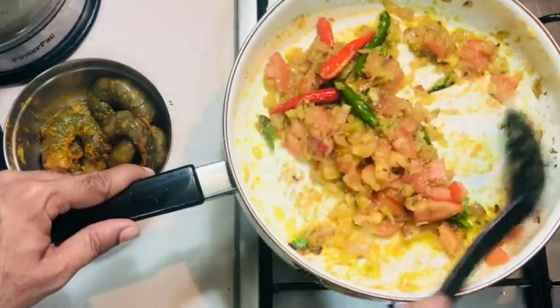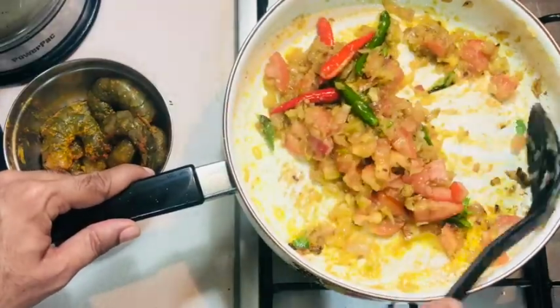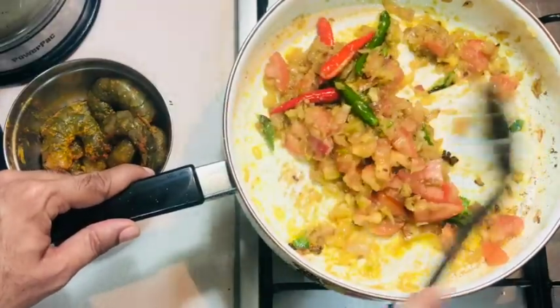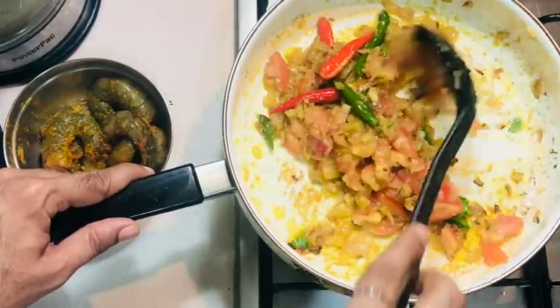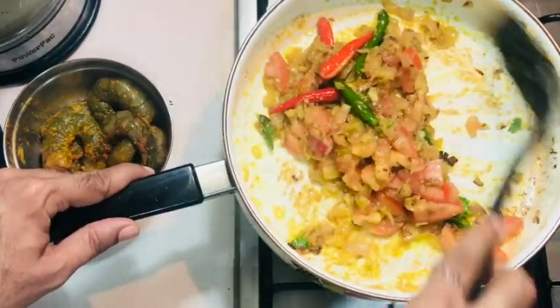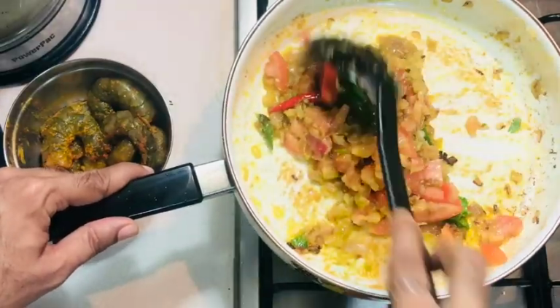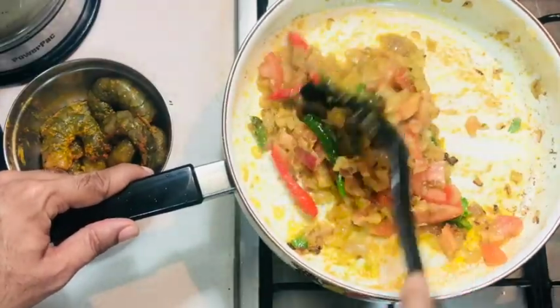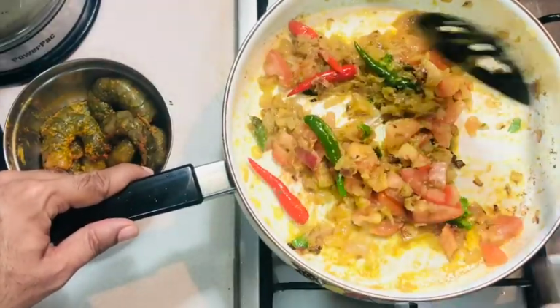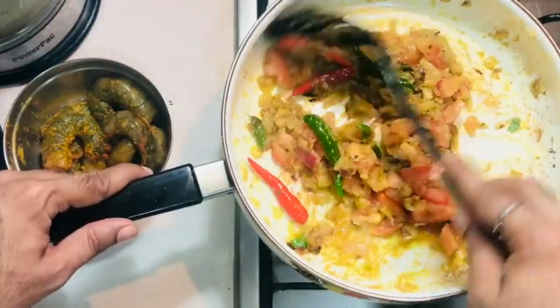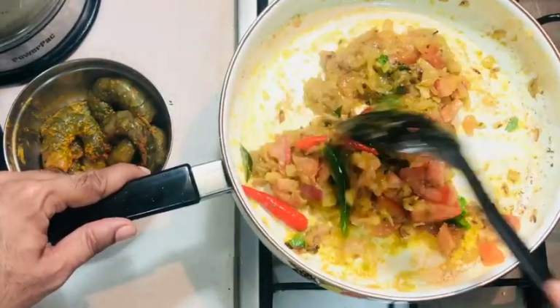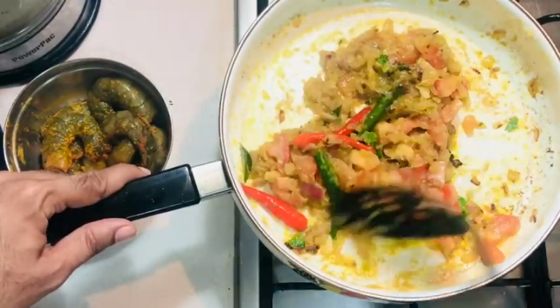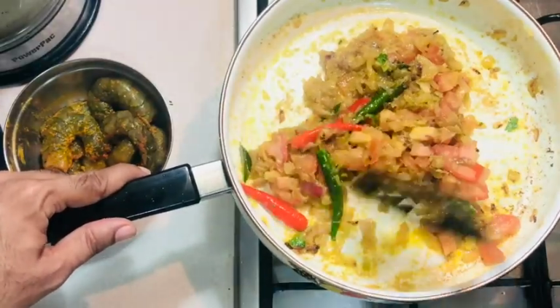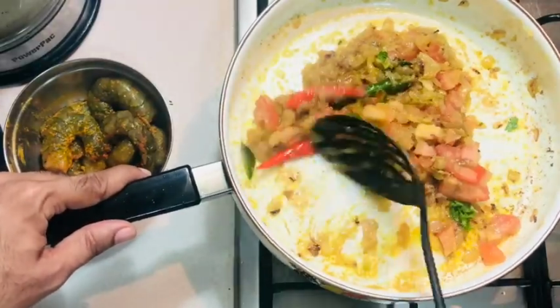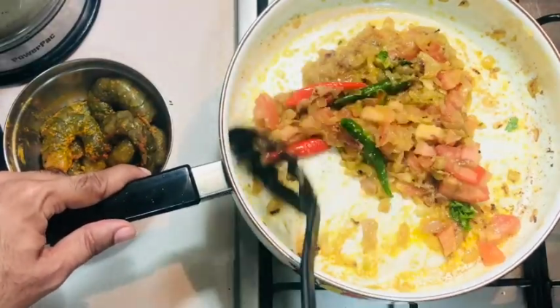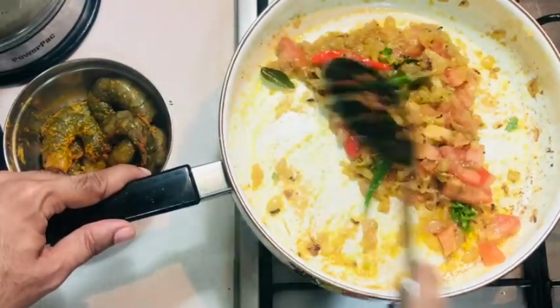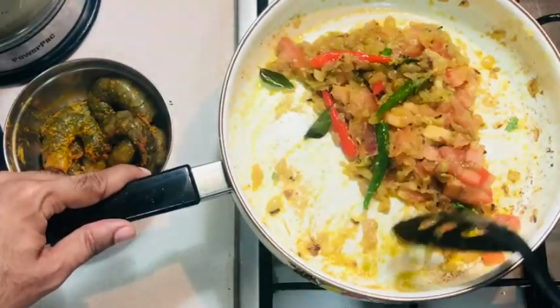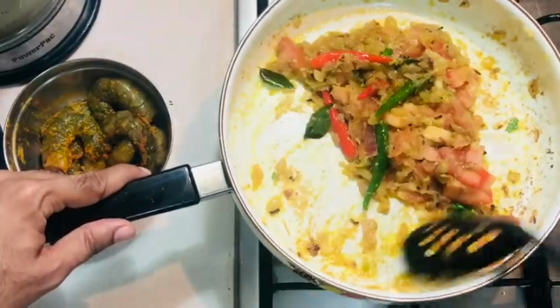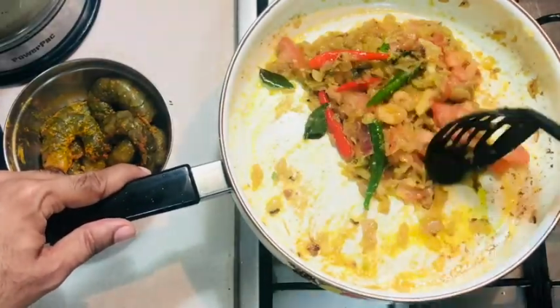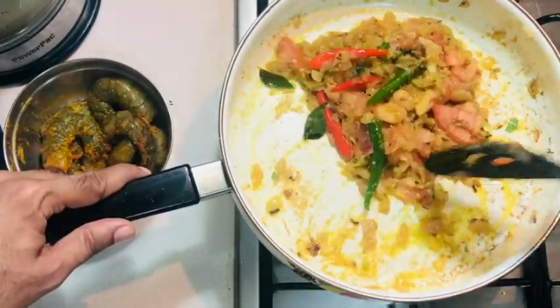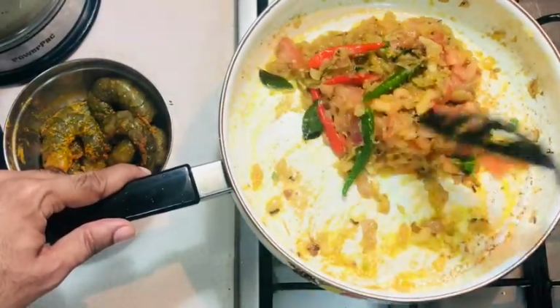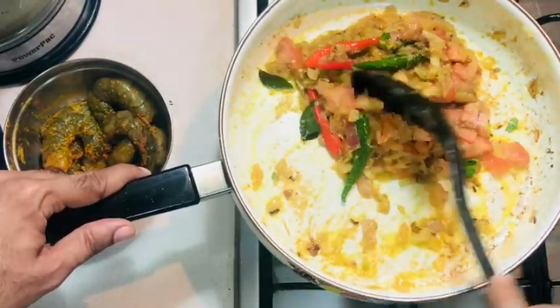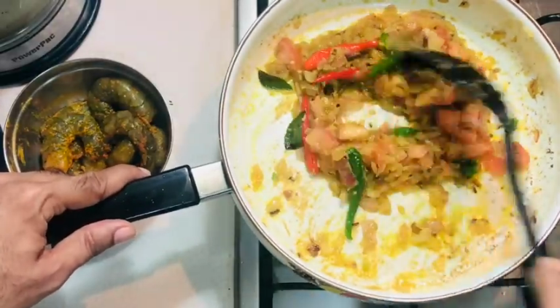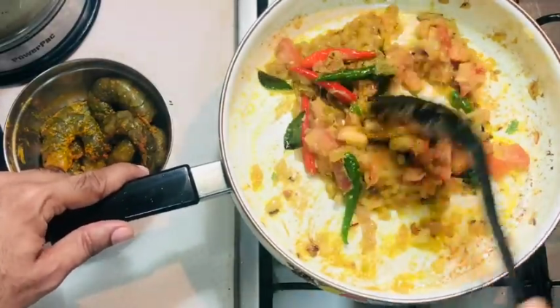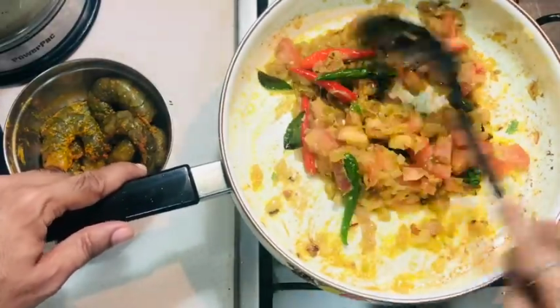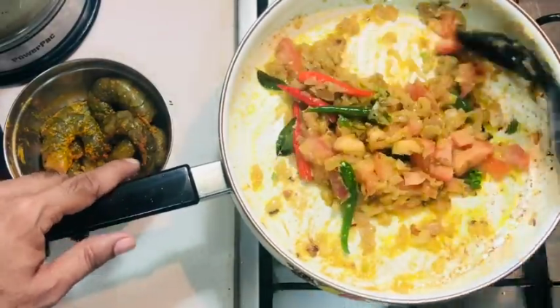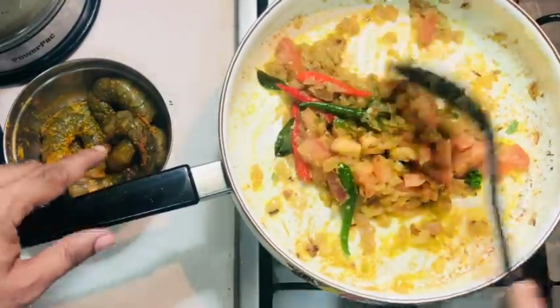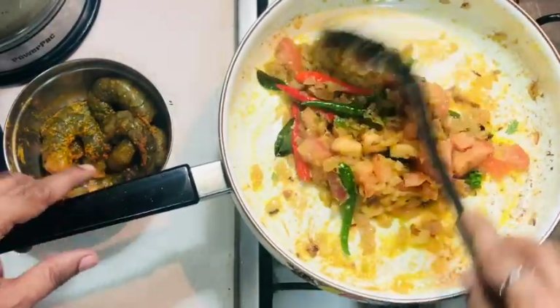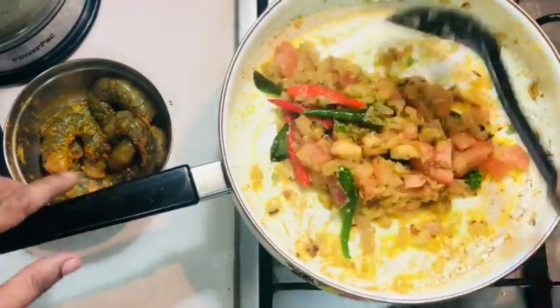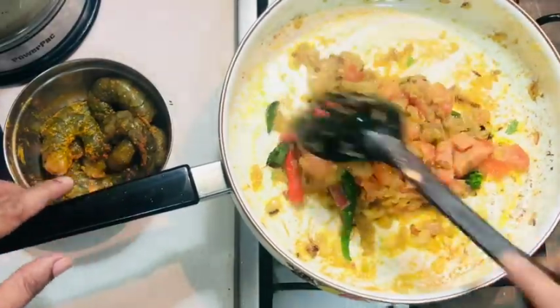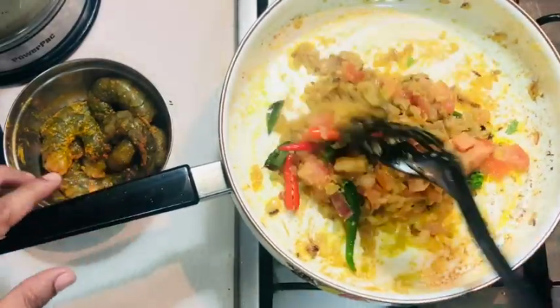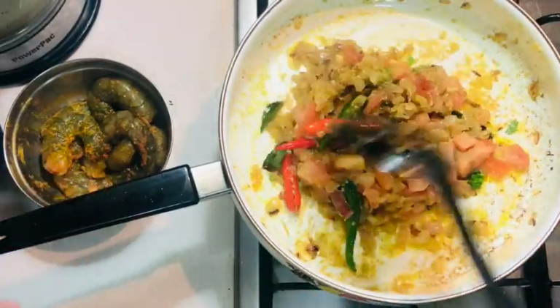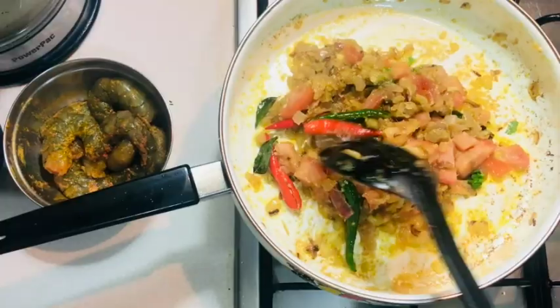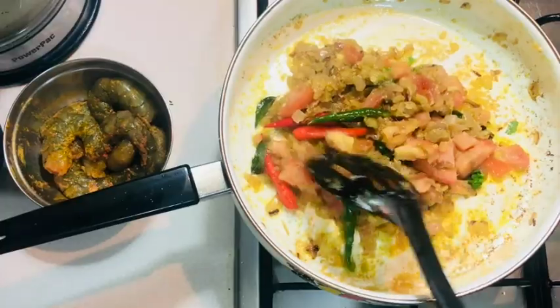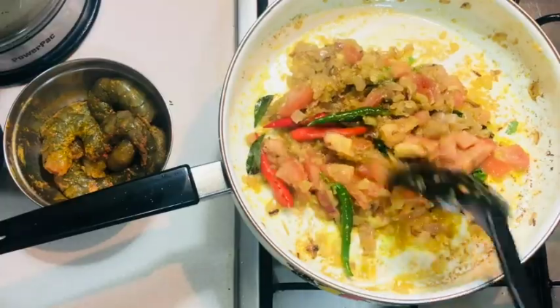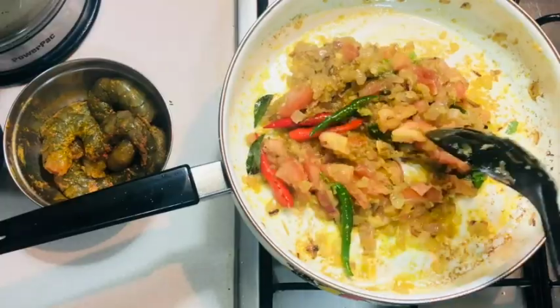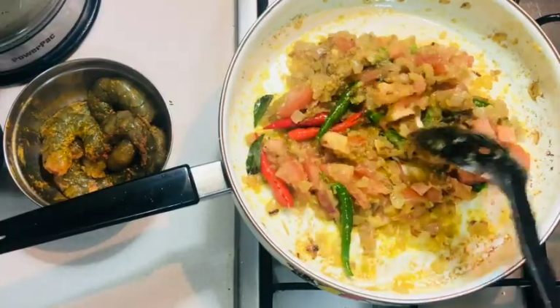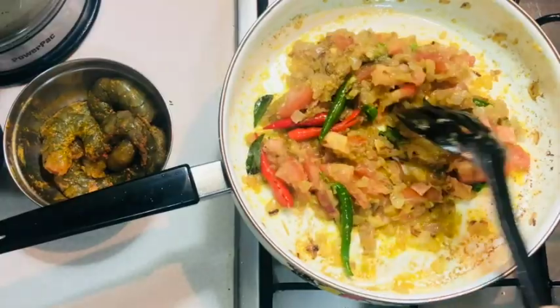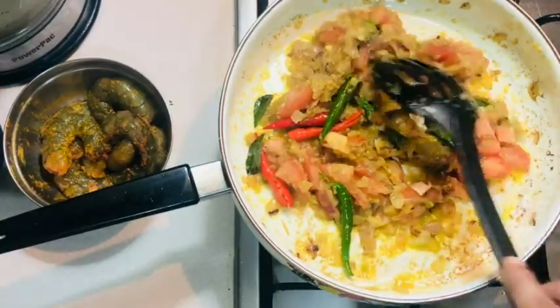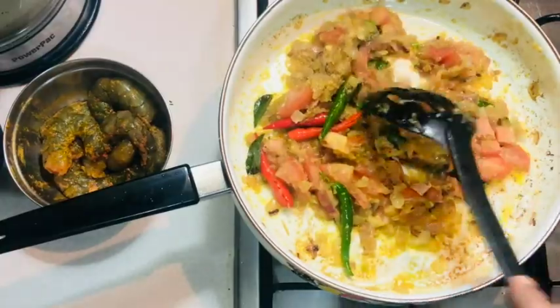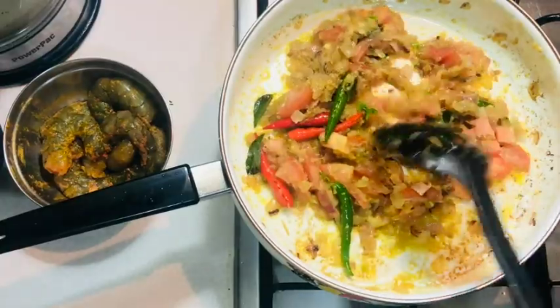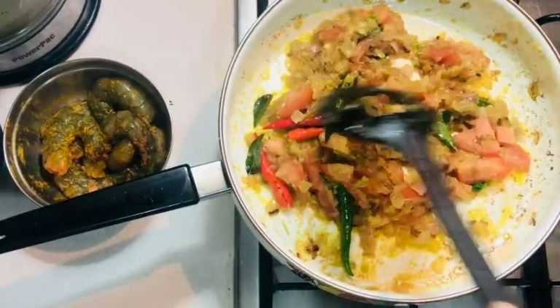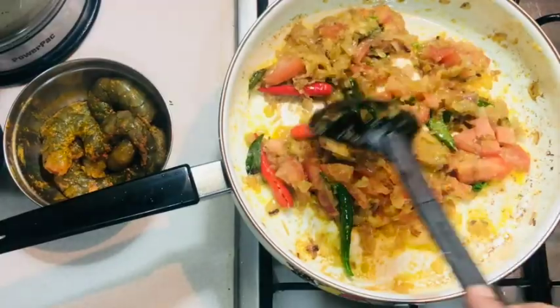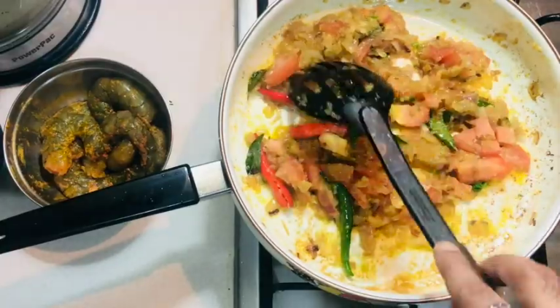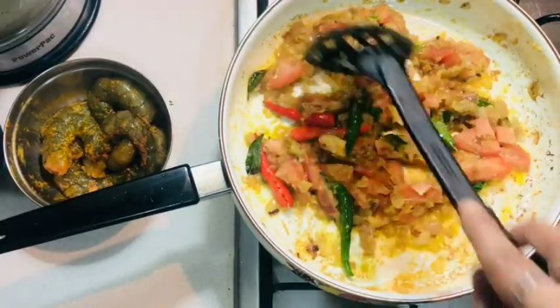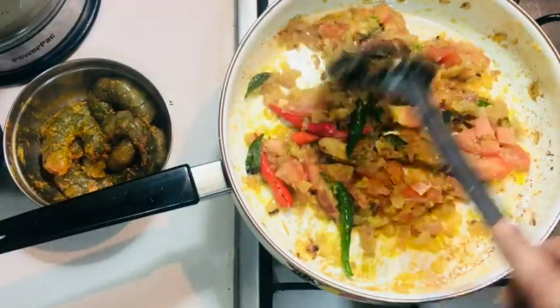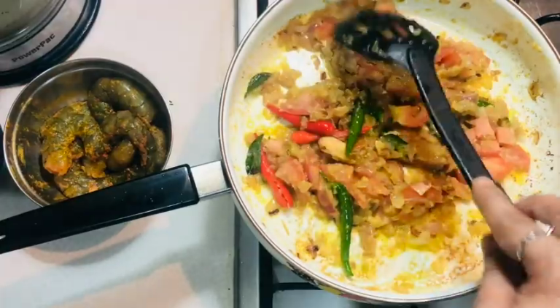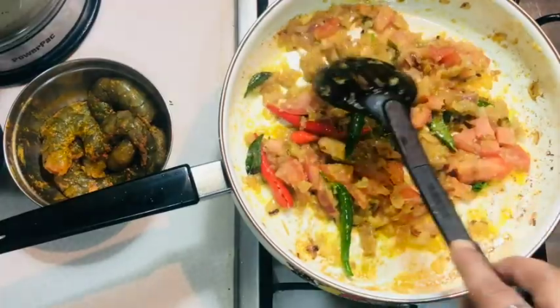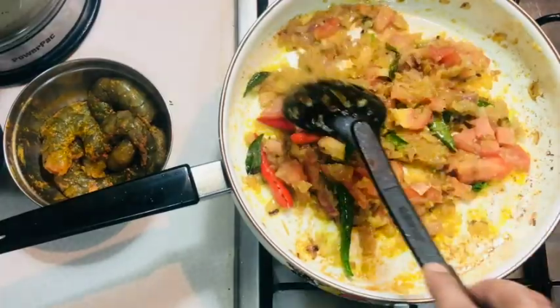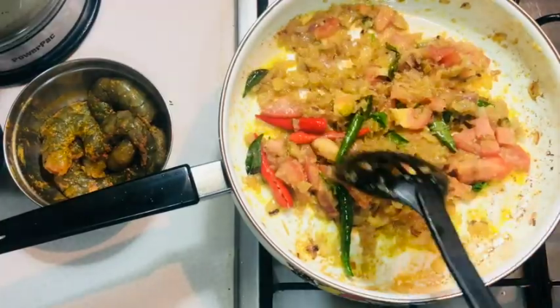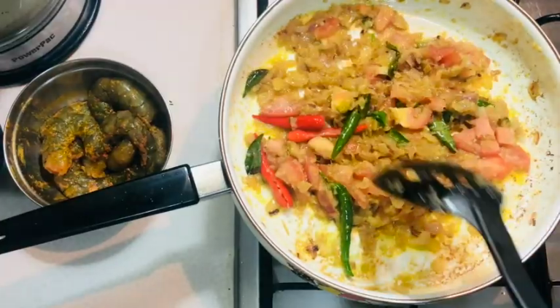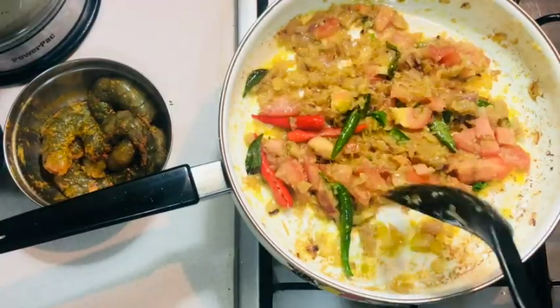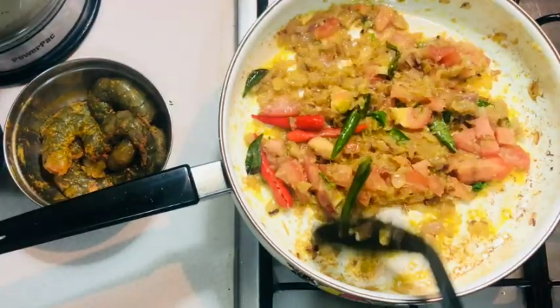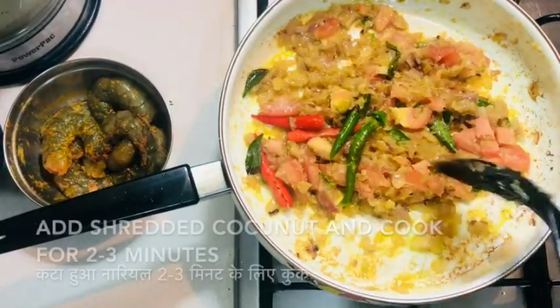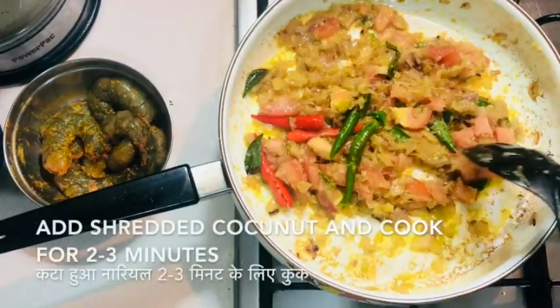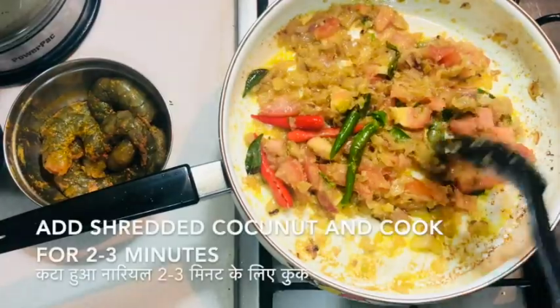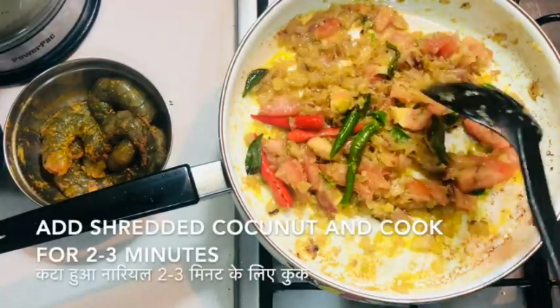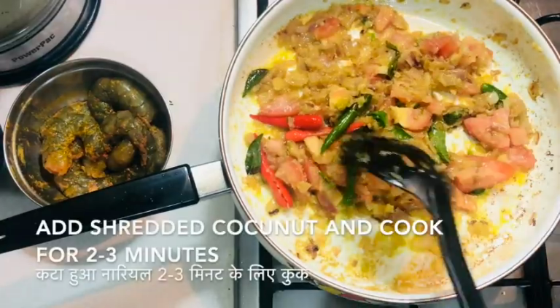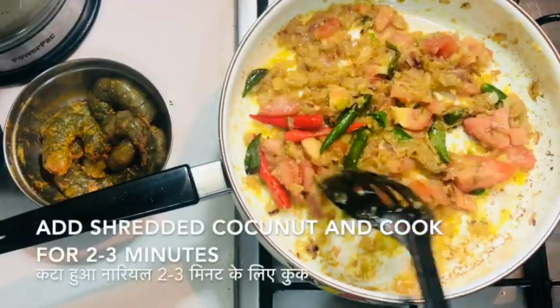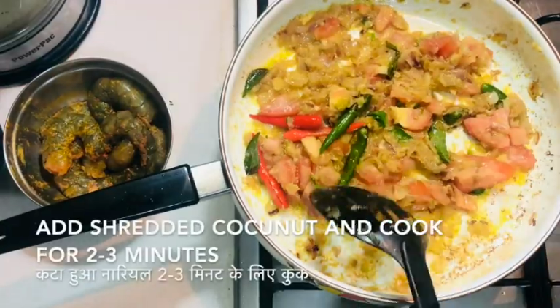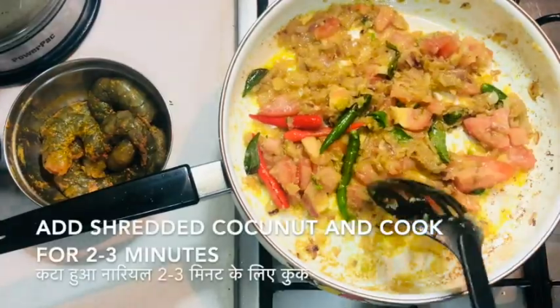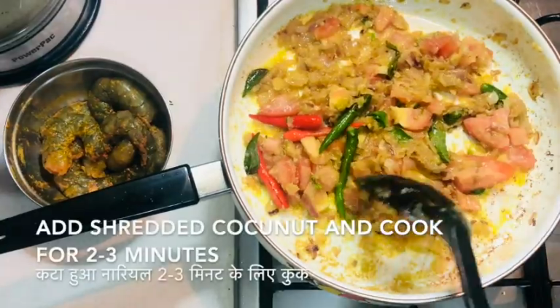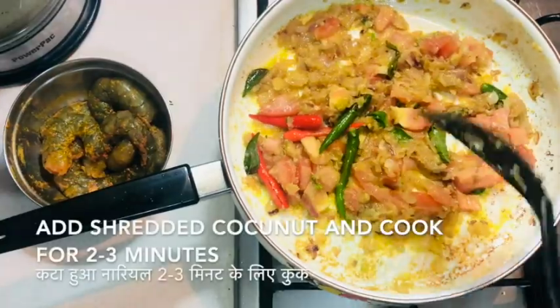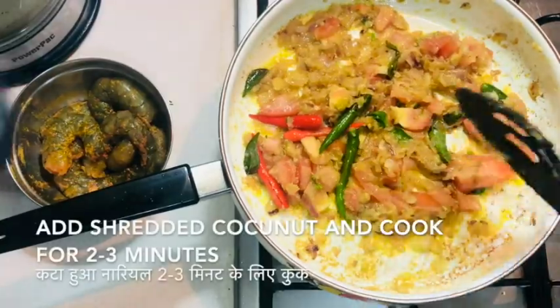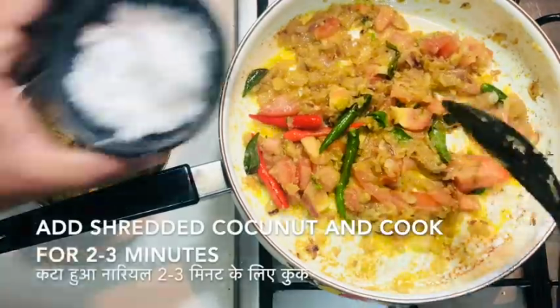Once you see the tomatoes have become a little soft, it's time to add the shredded coconut and cook it for two to three minutes more.